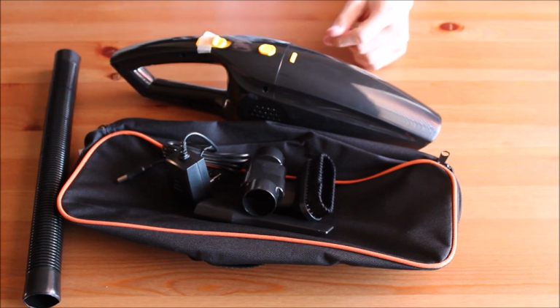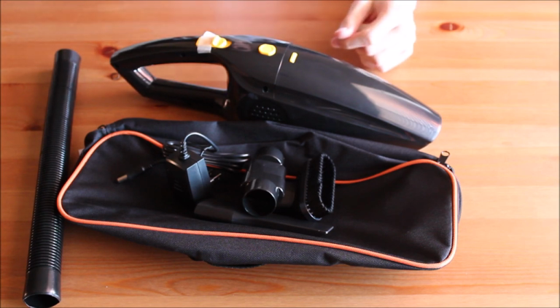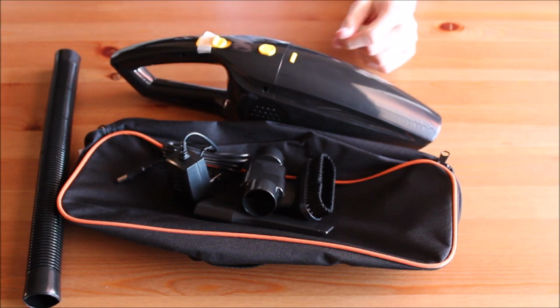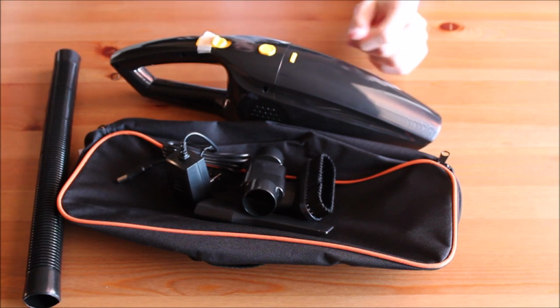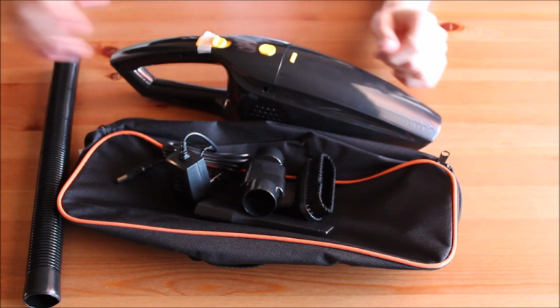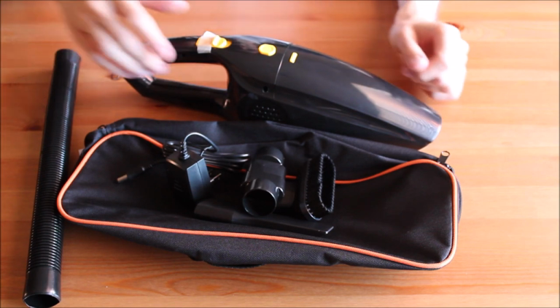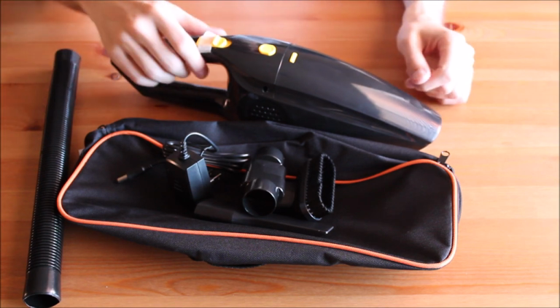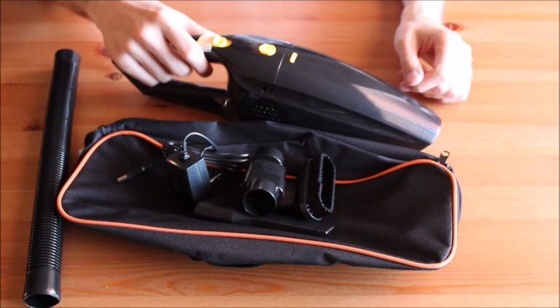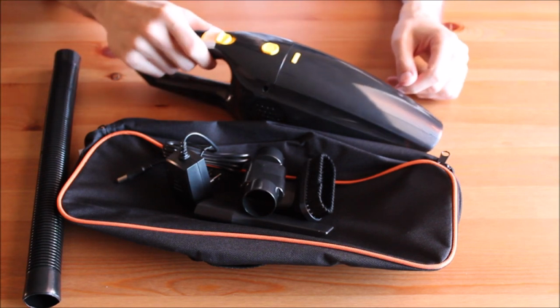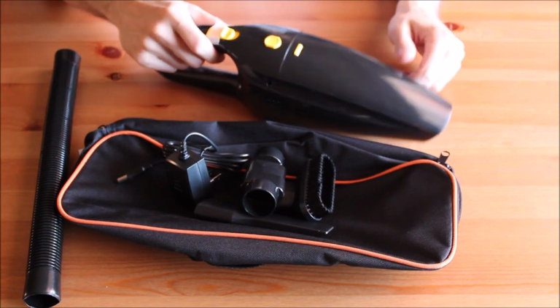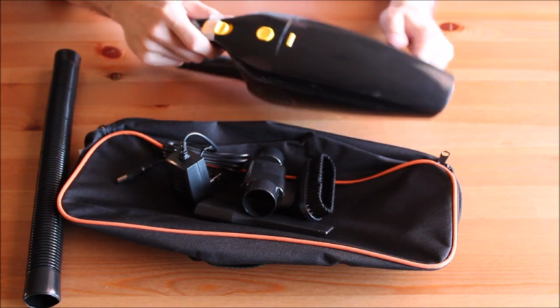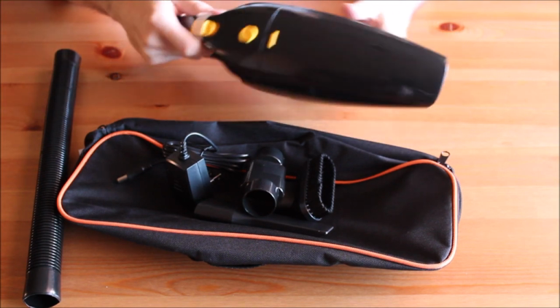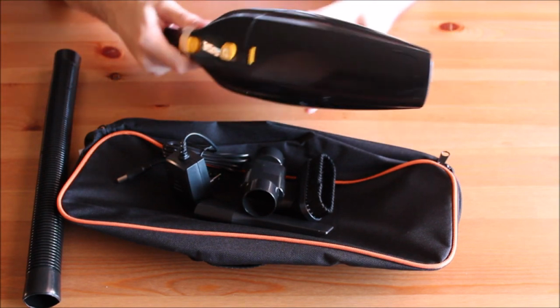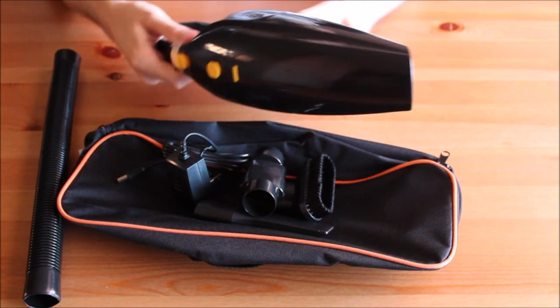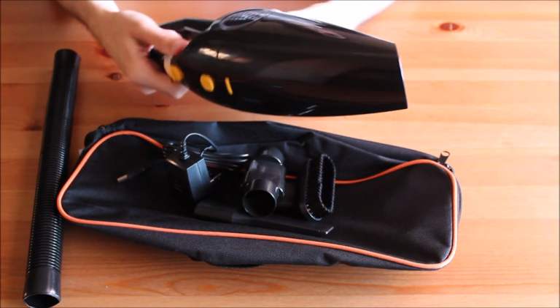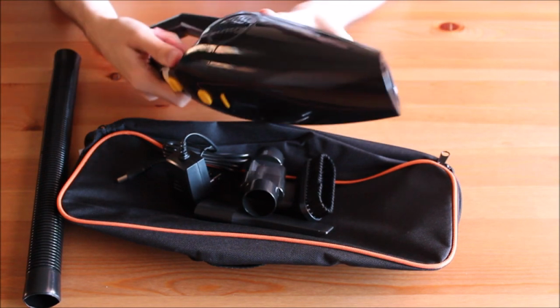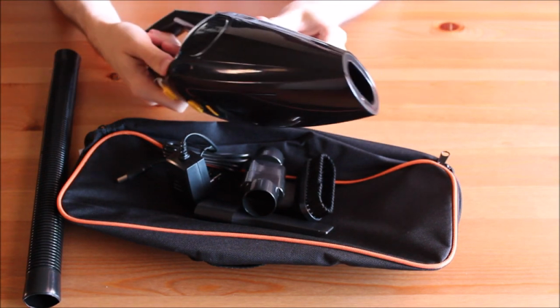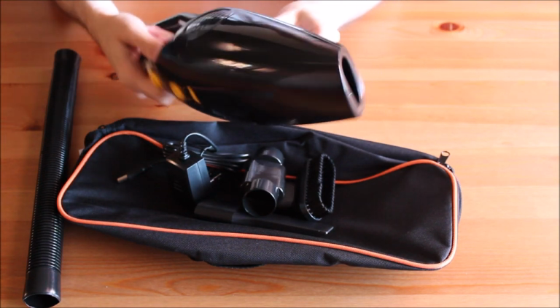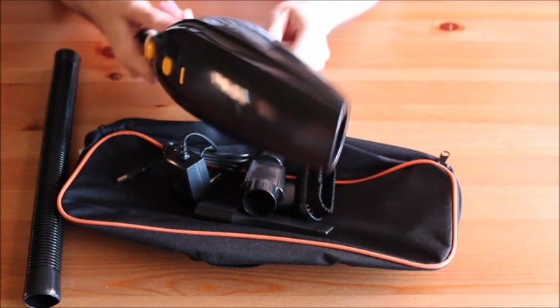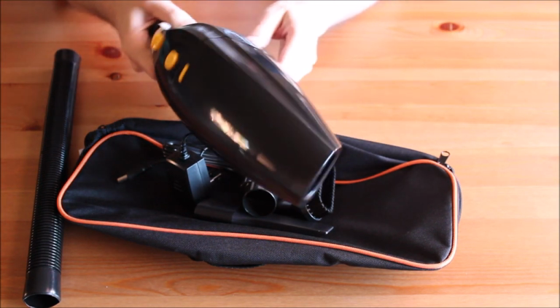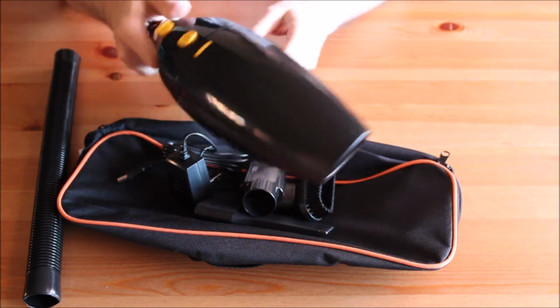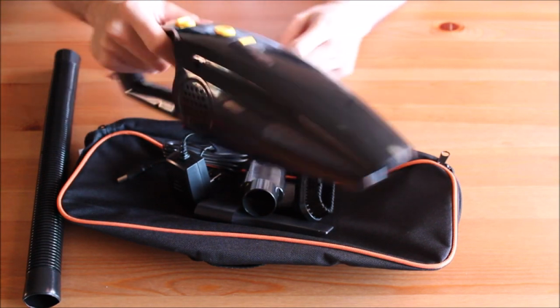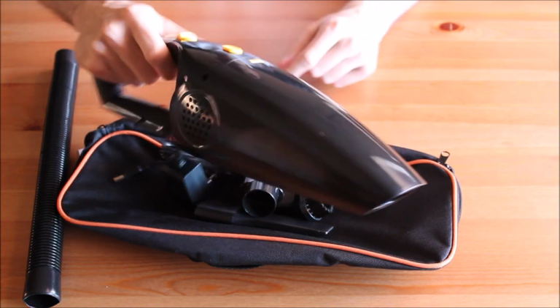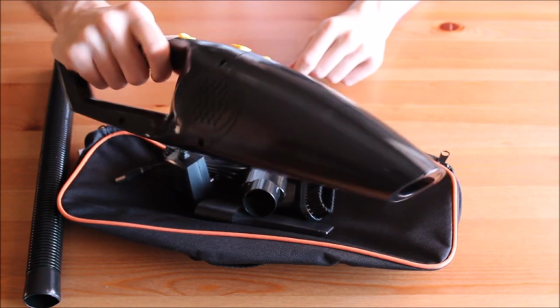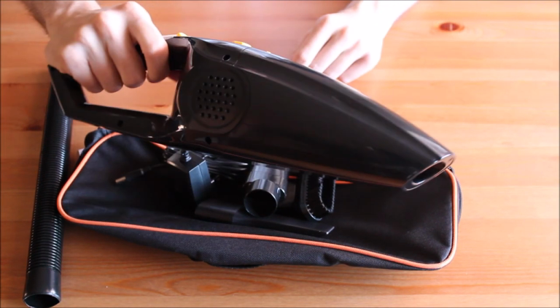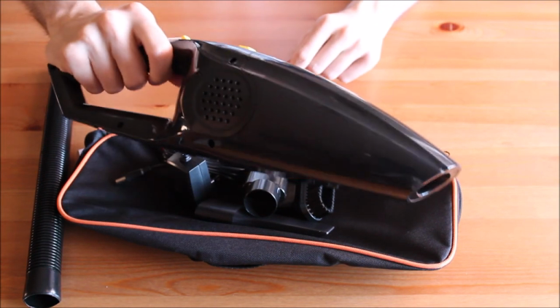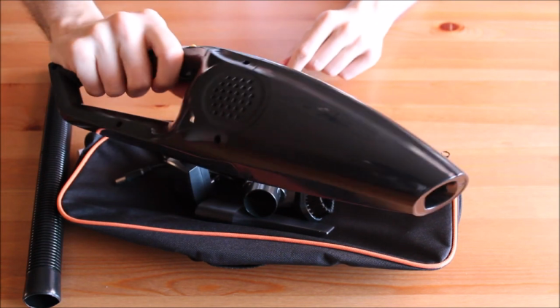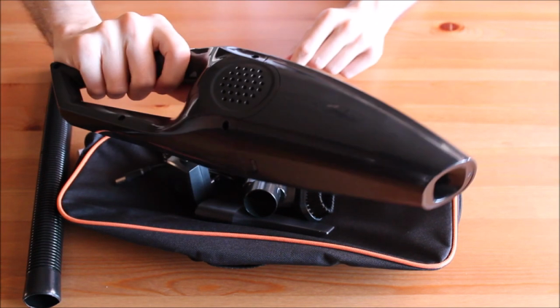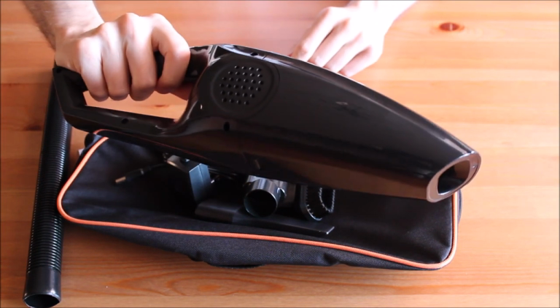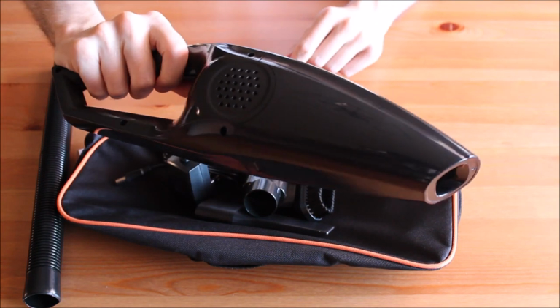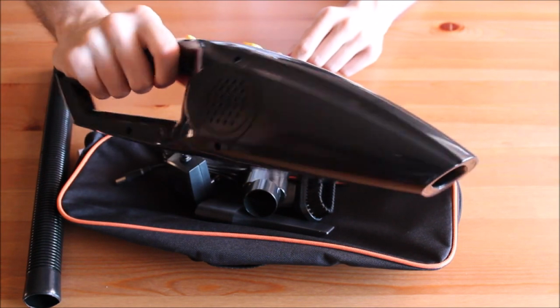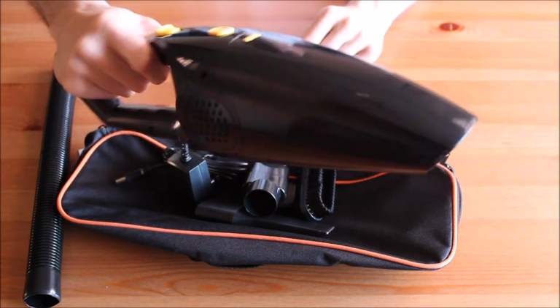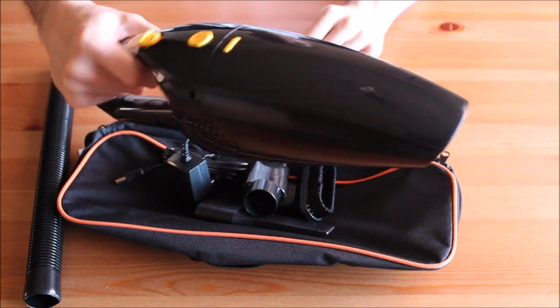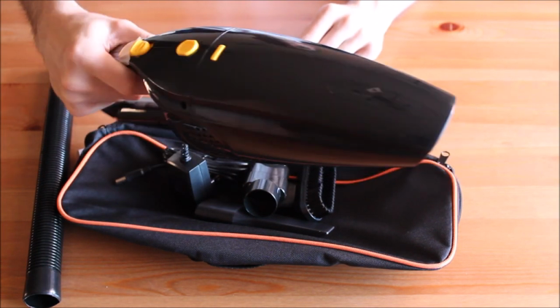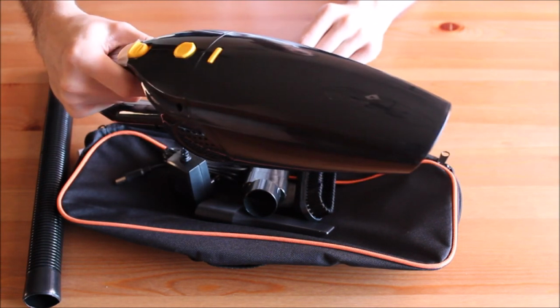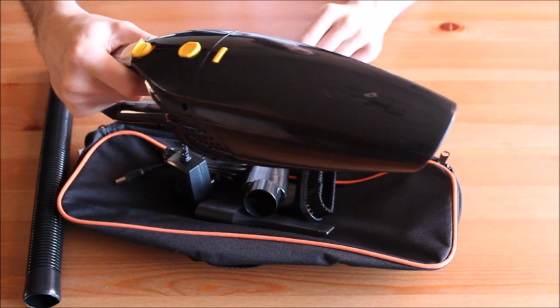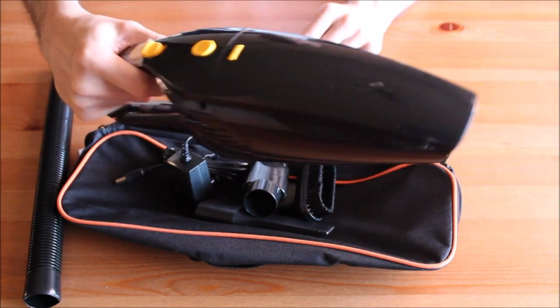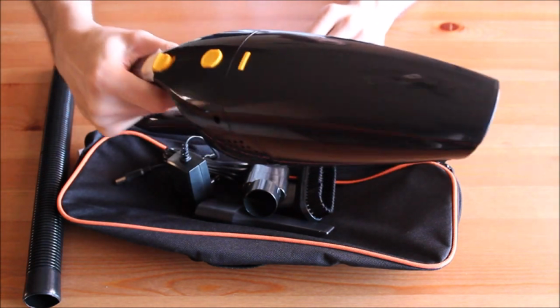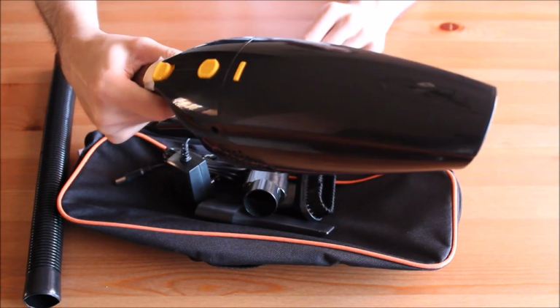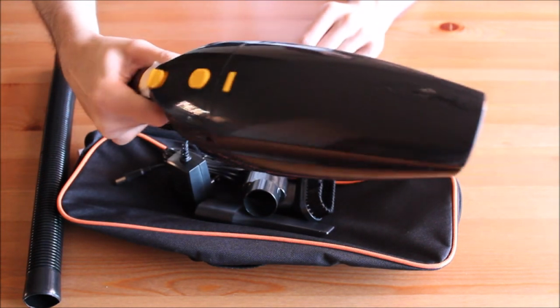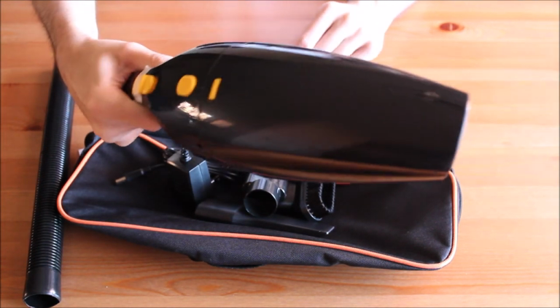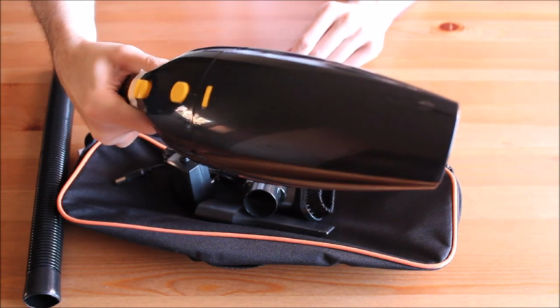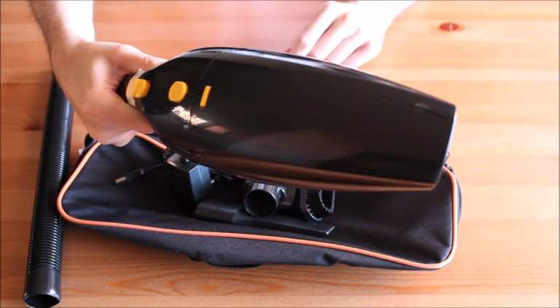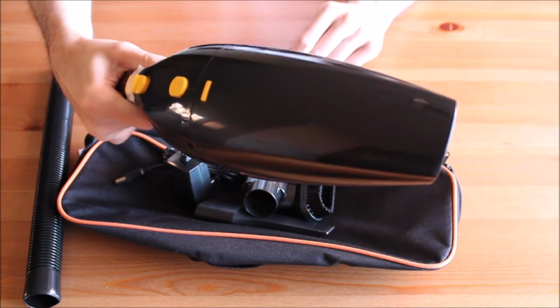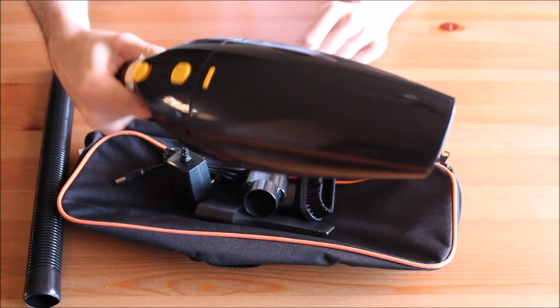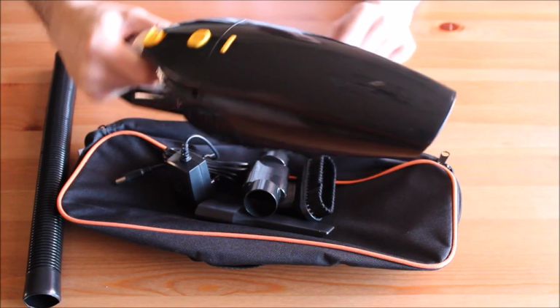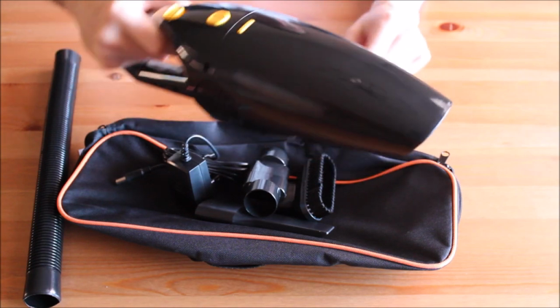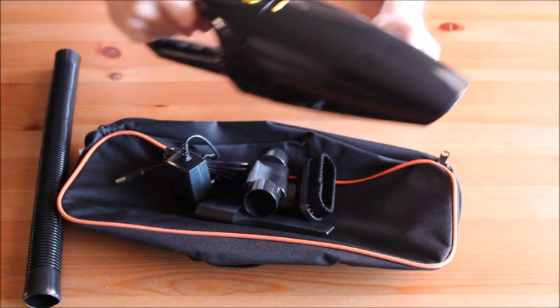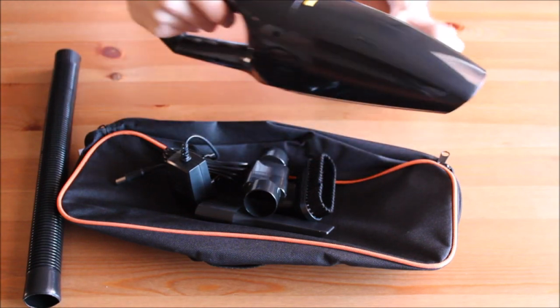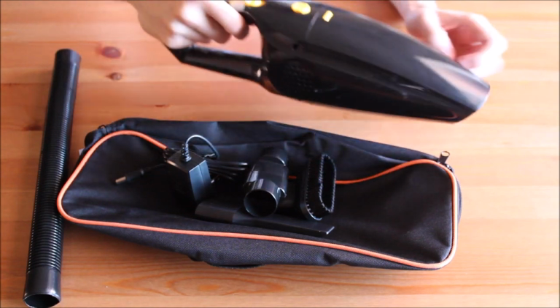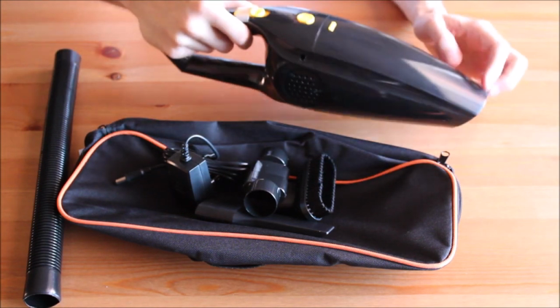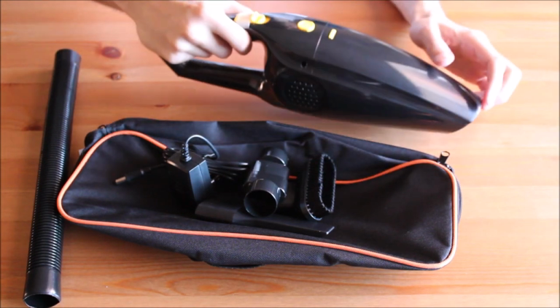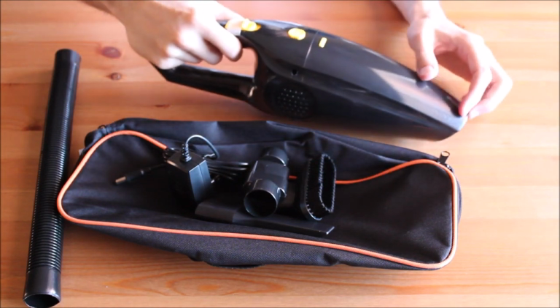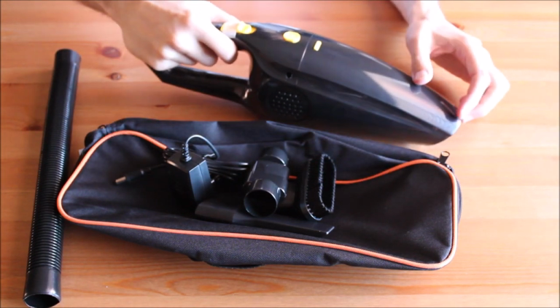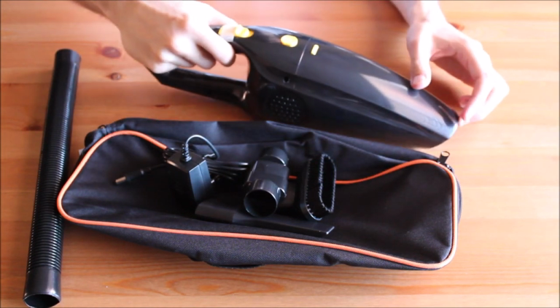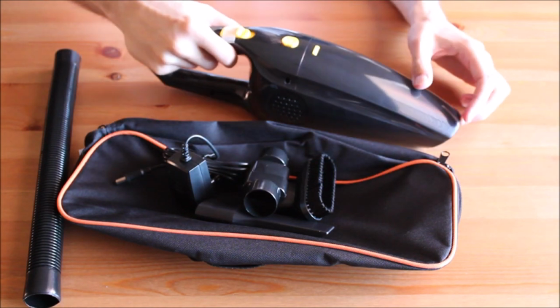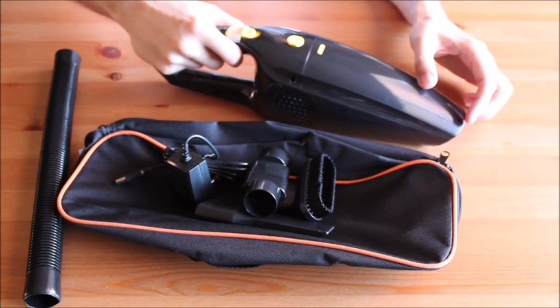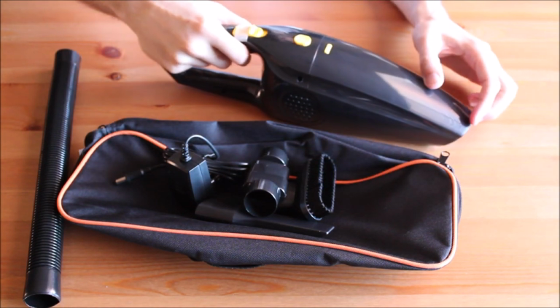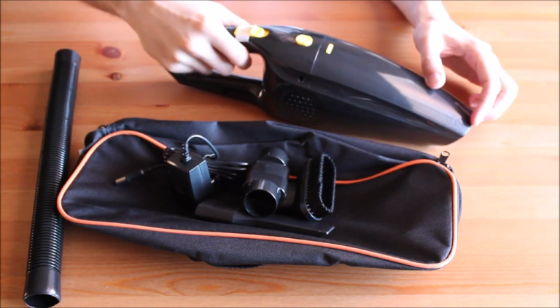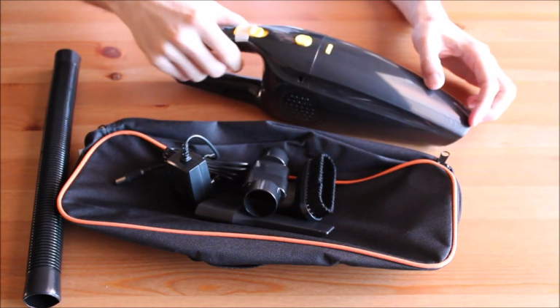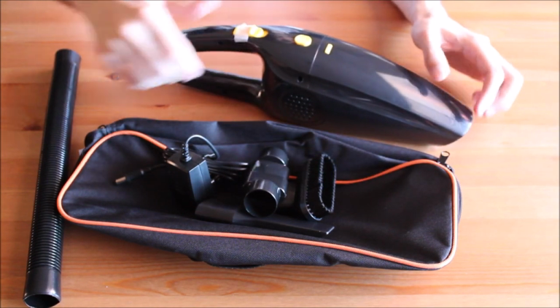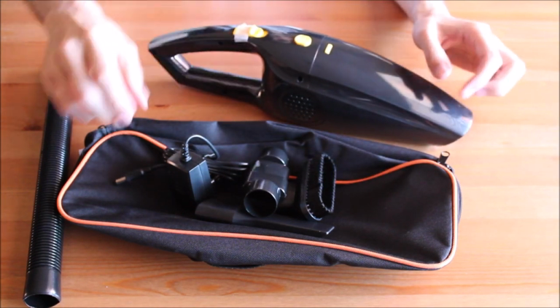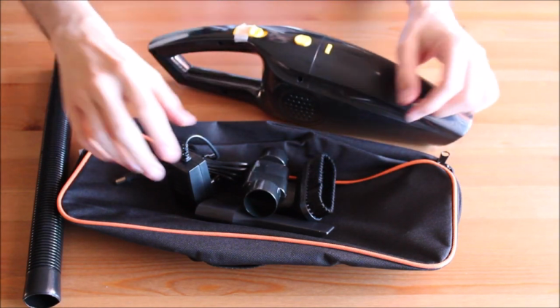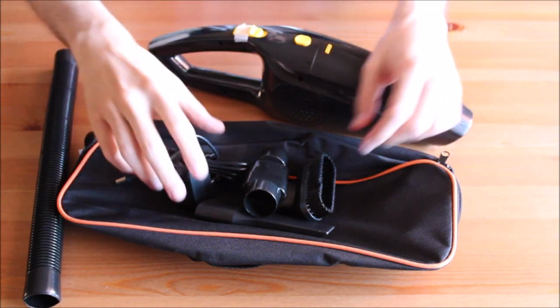The vacuum cleaner comes with a storage bag, a user manual, a charging cable and a few attachments.